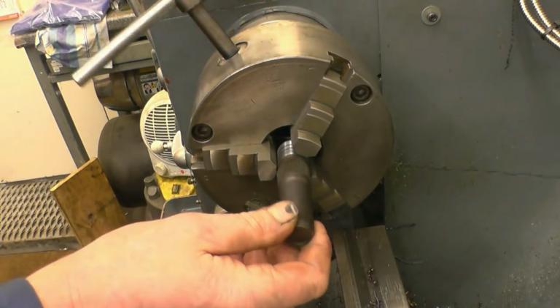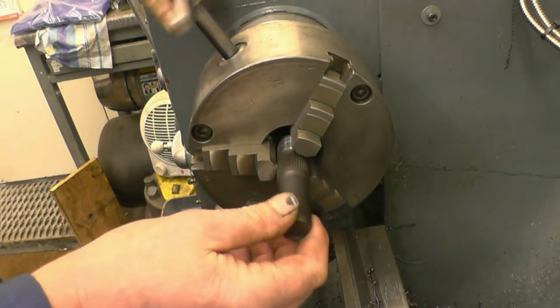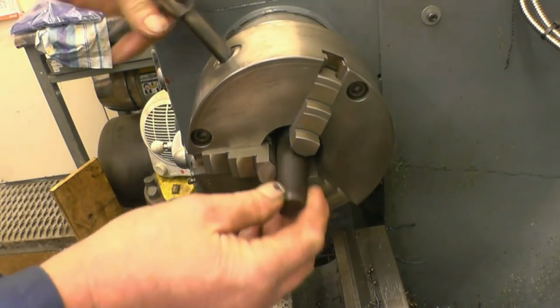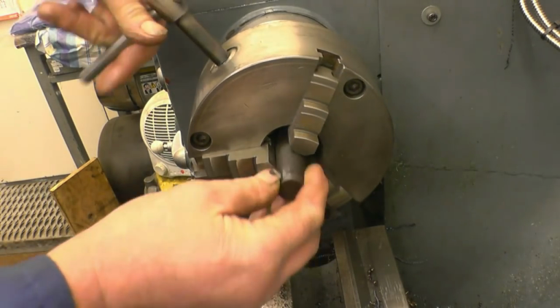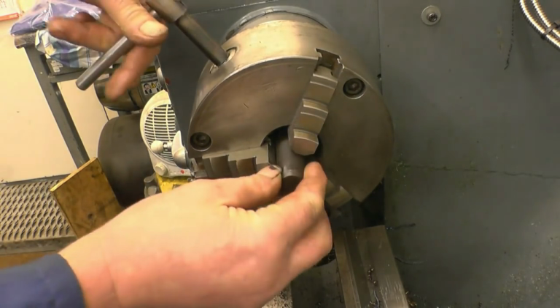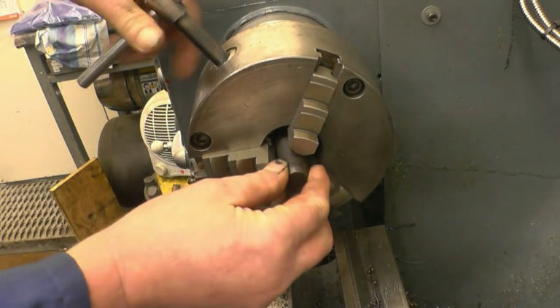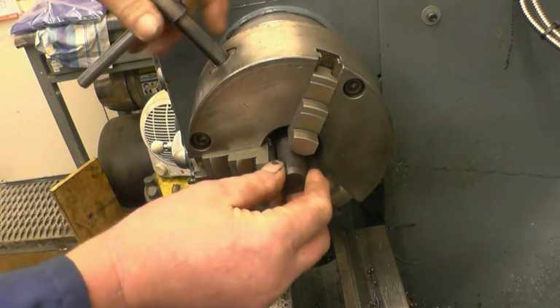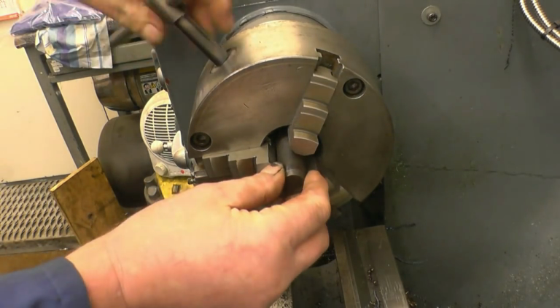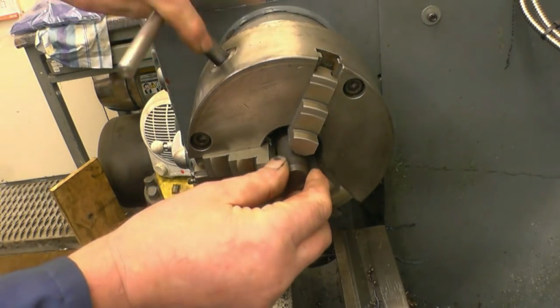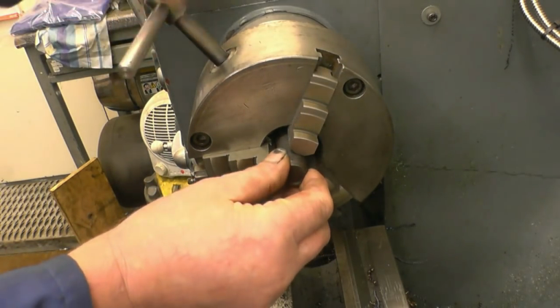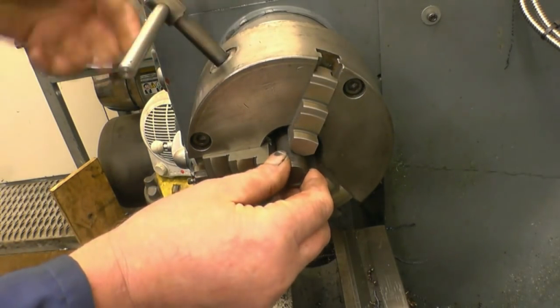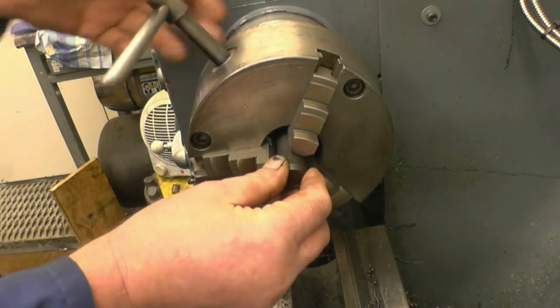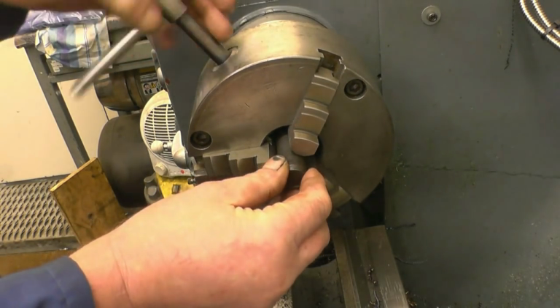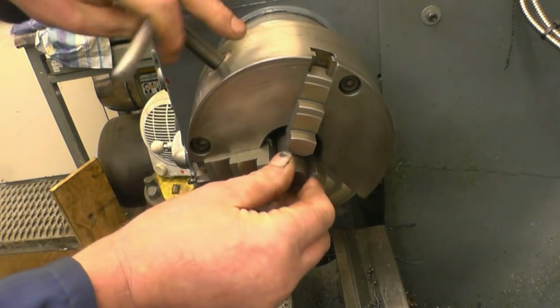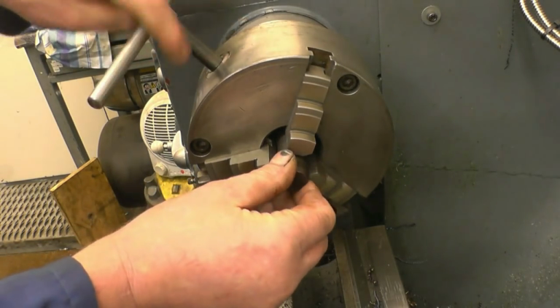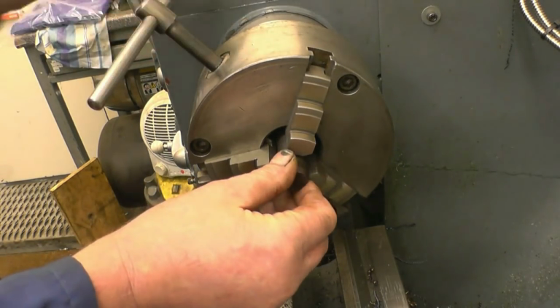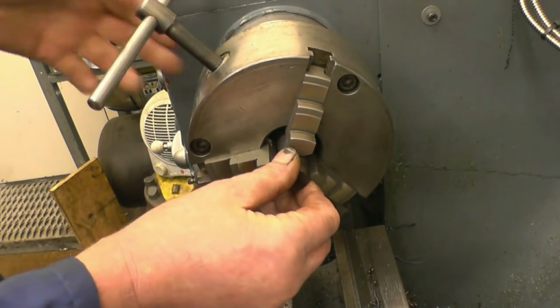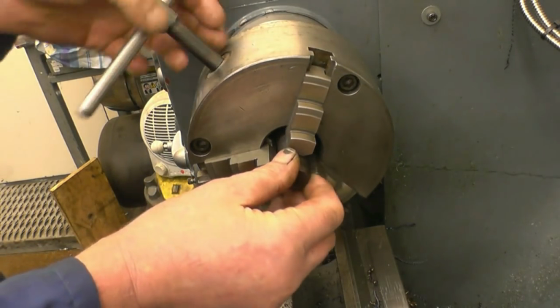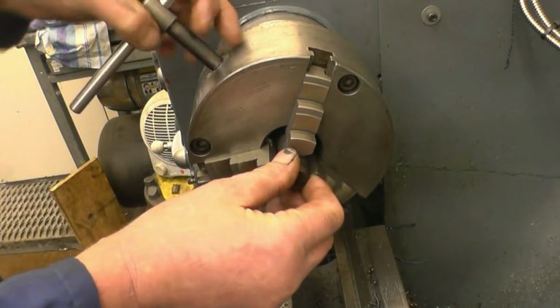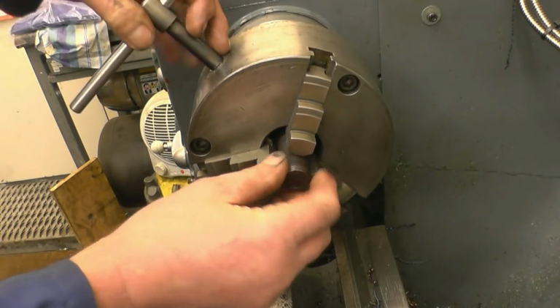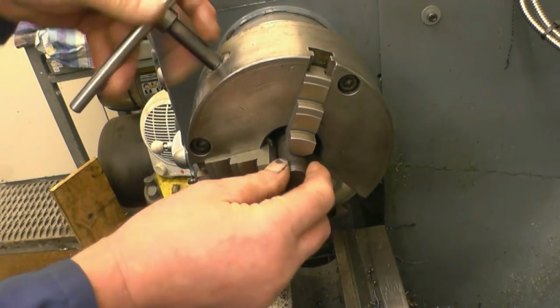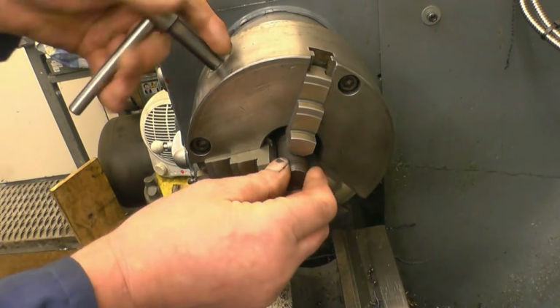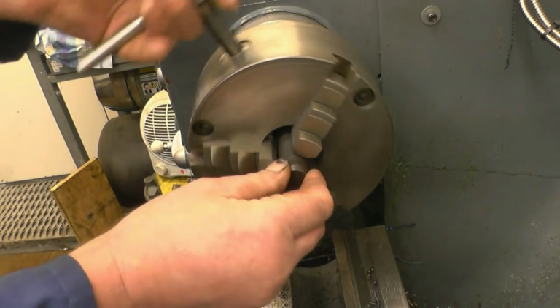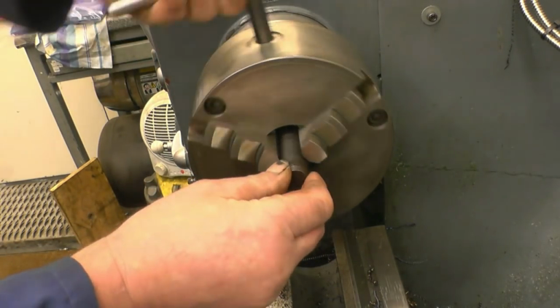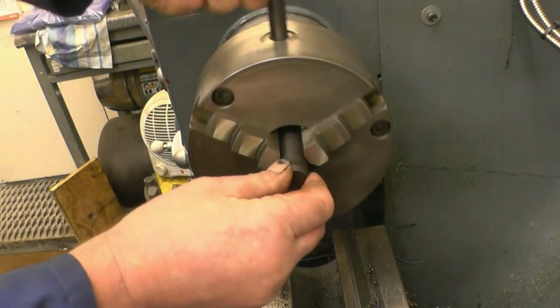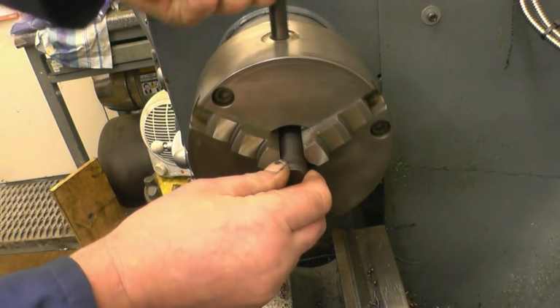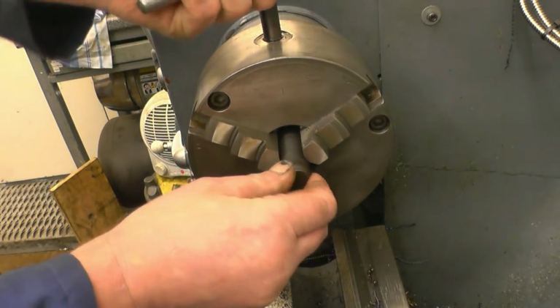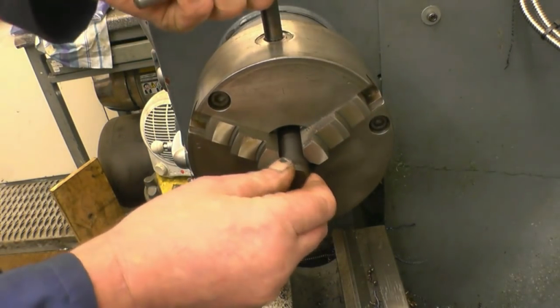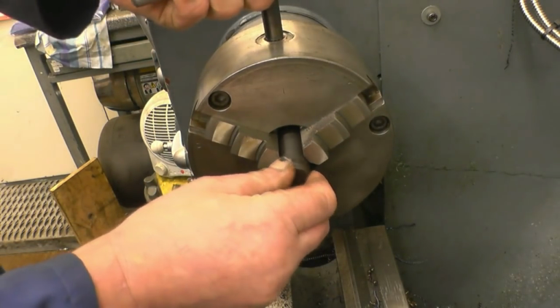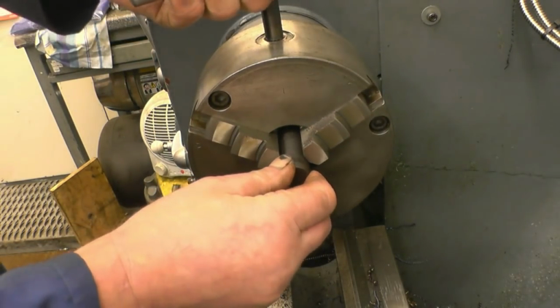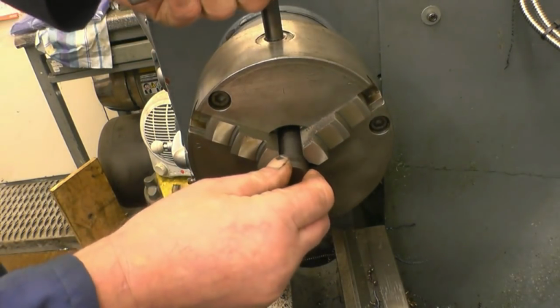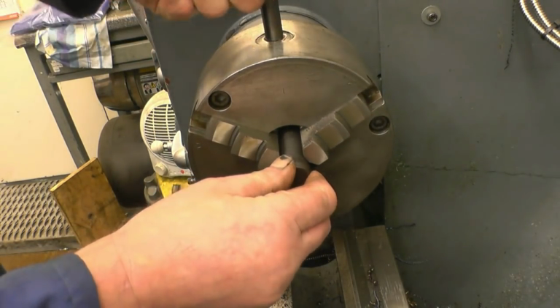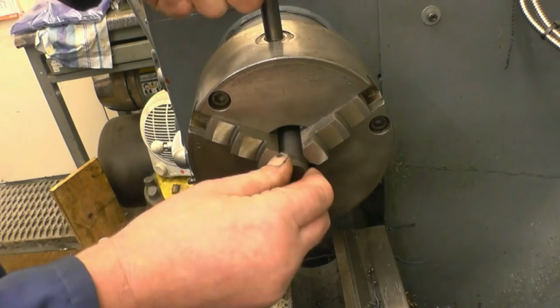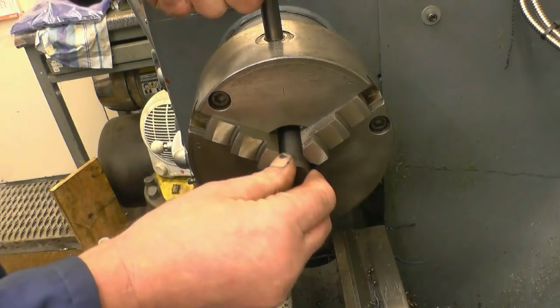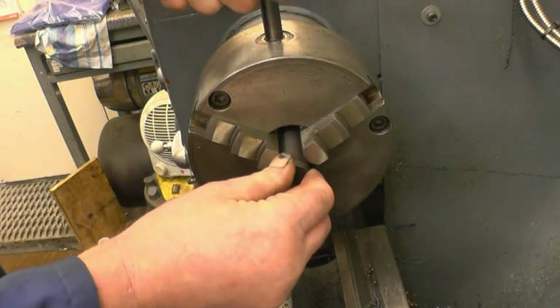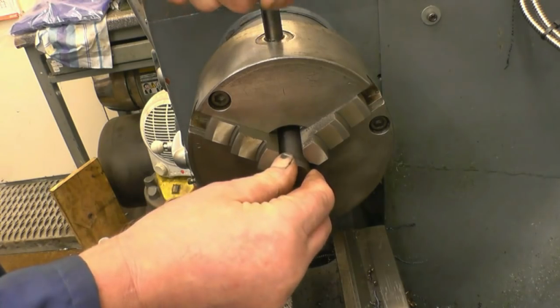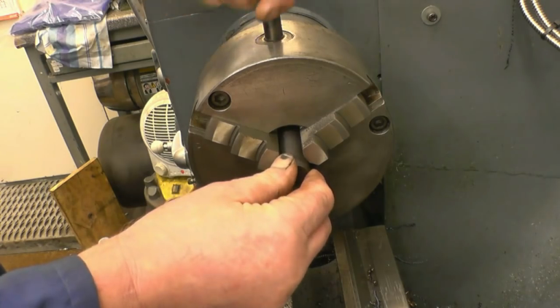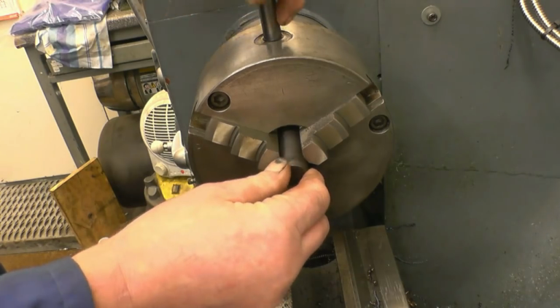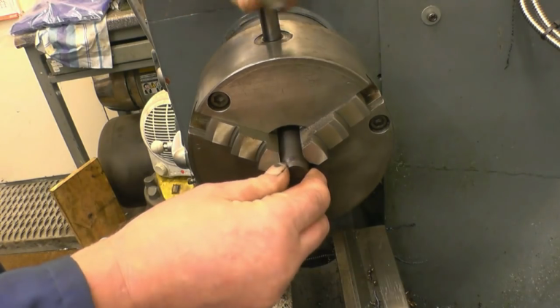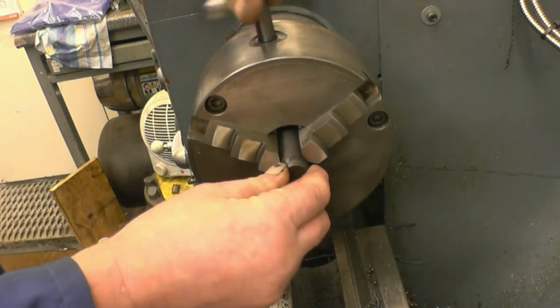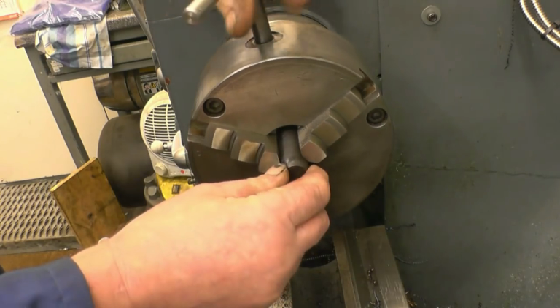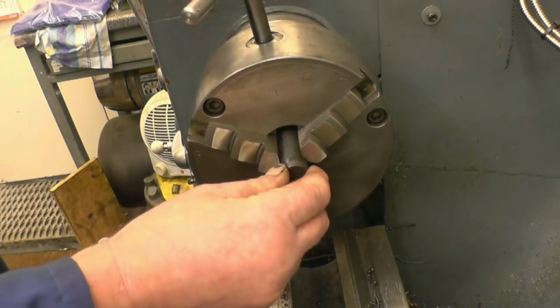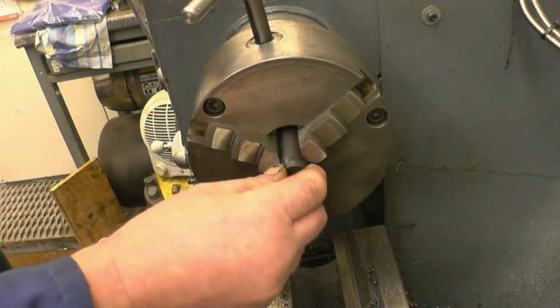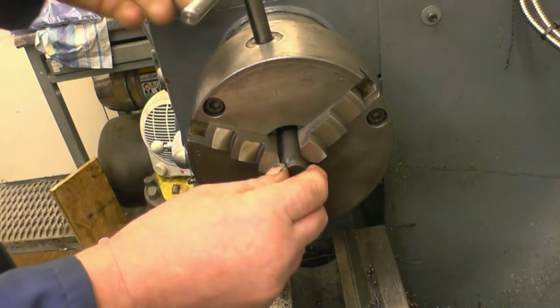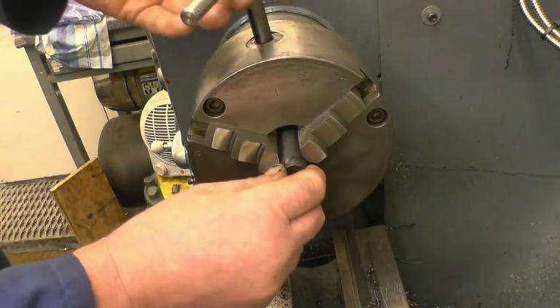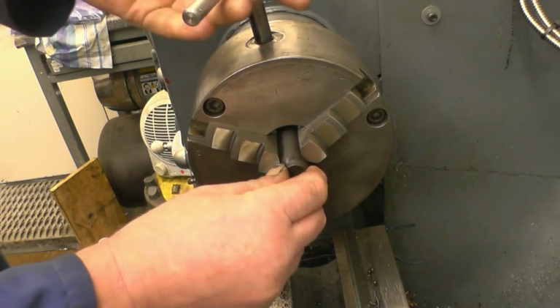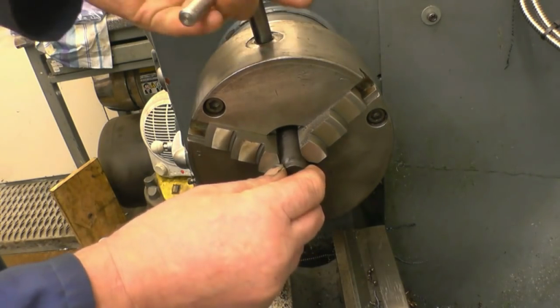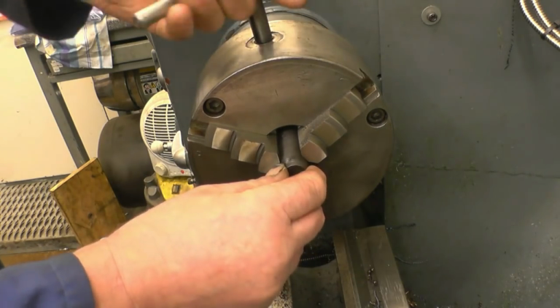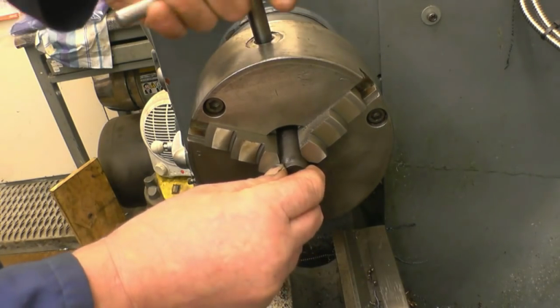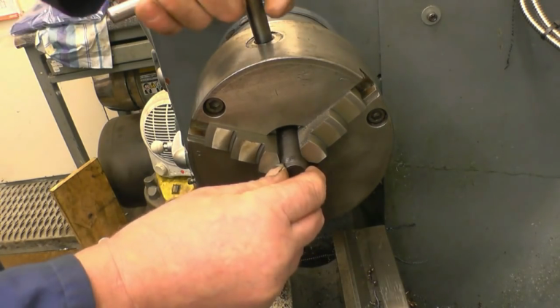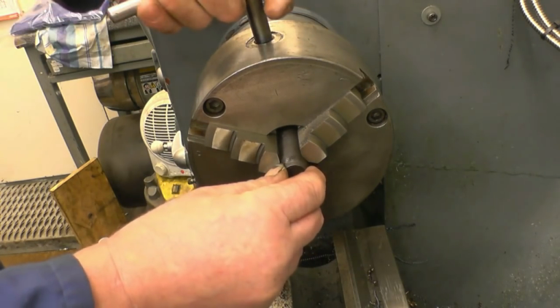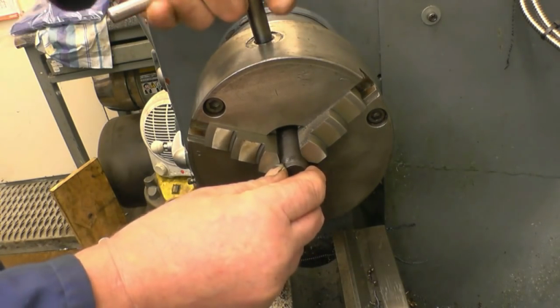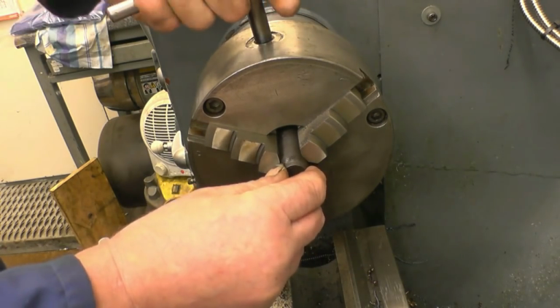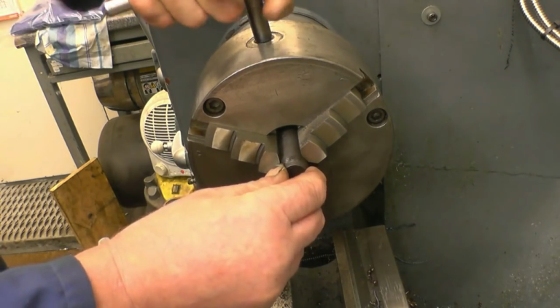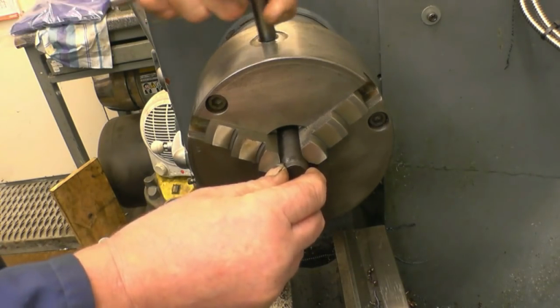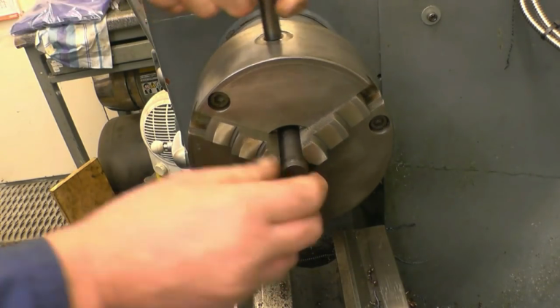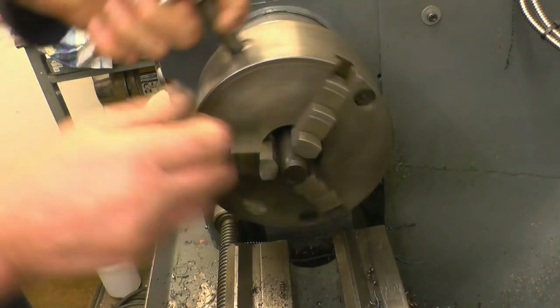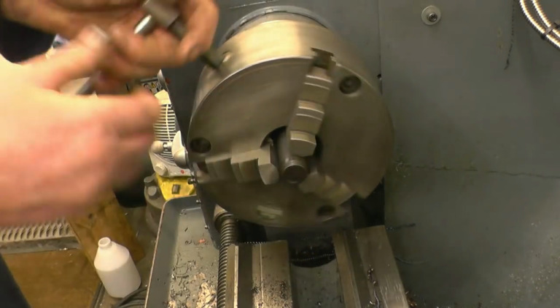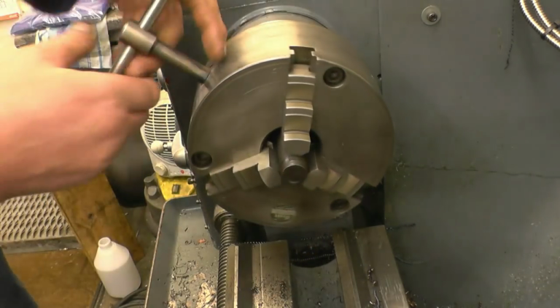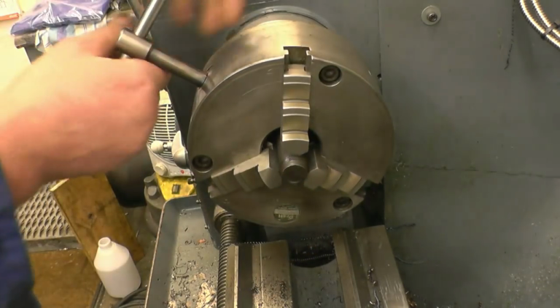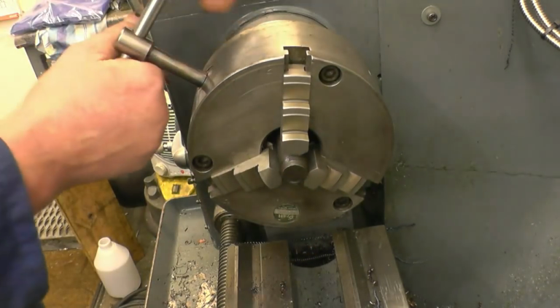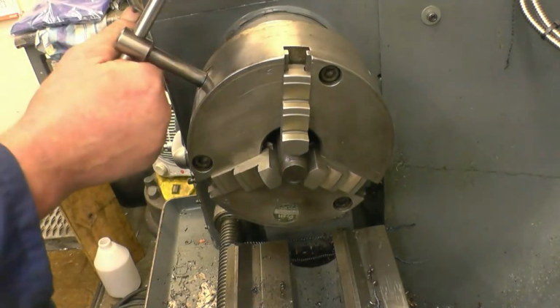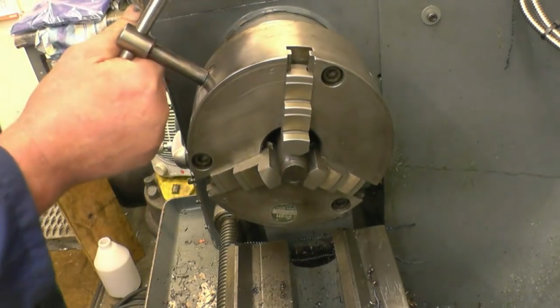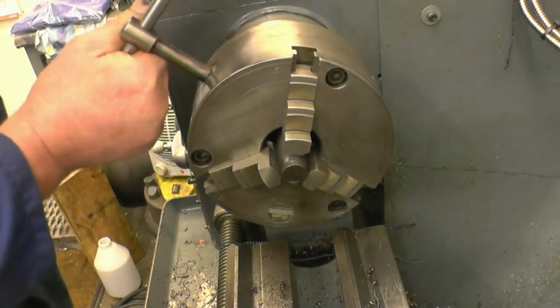We're going to centre the end first I think, and we'll machine this with a centre in it.